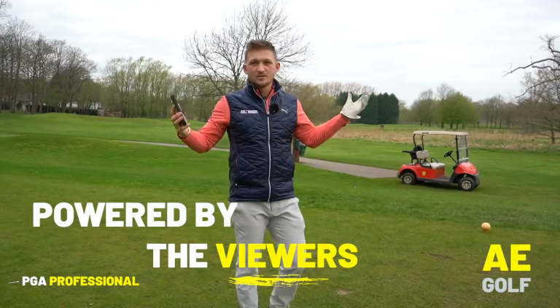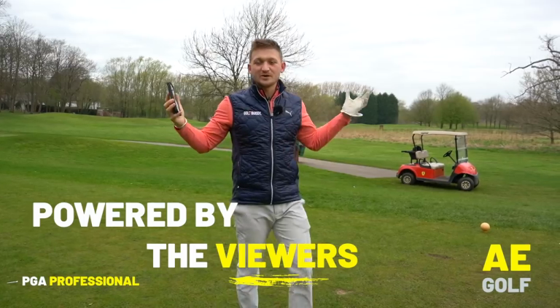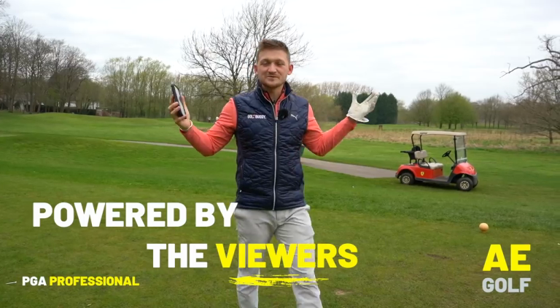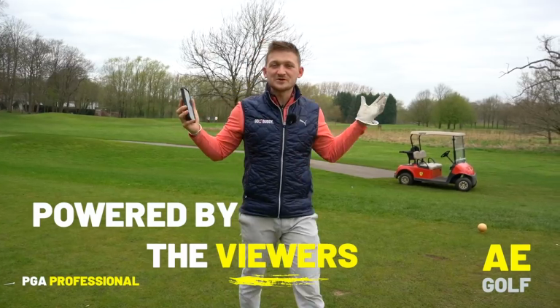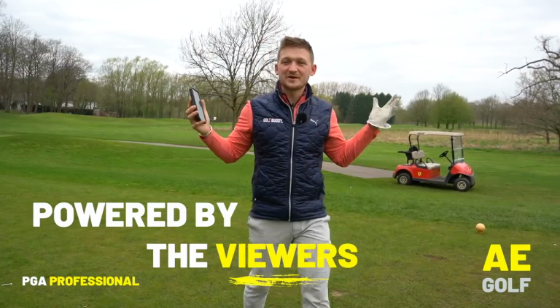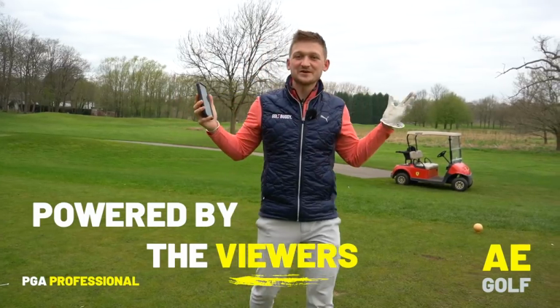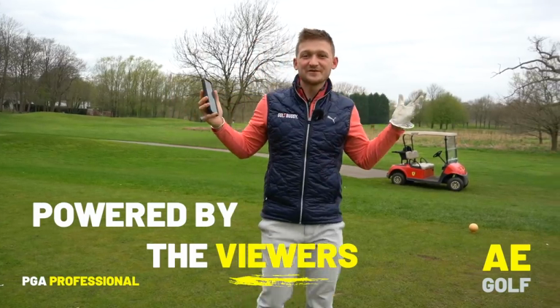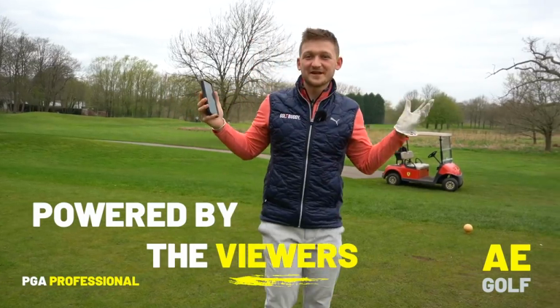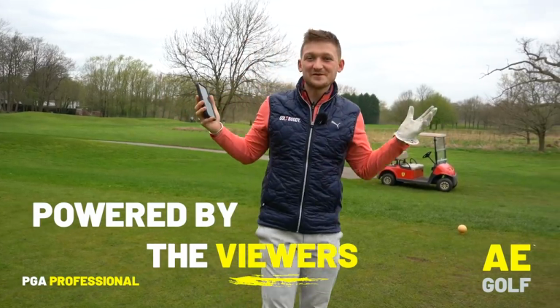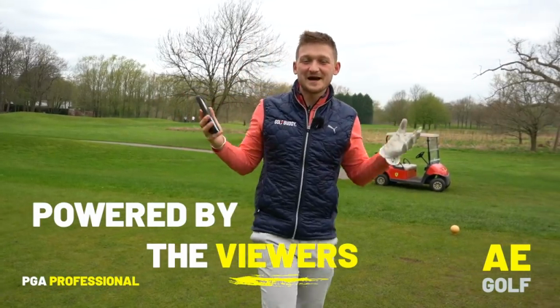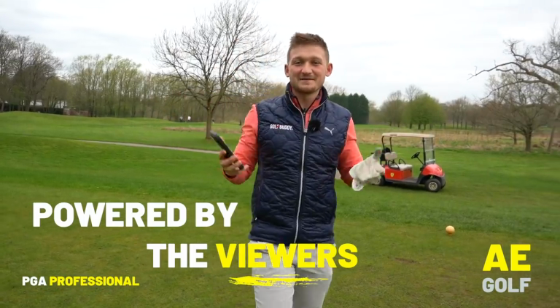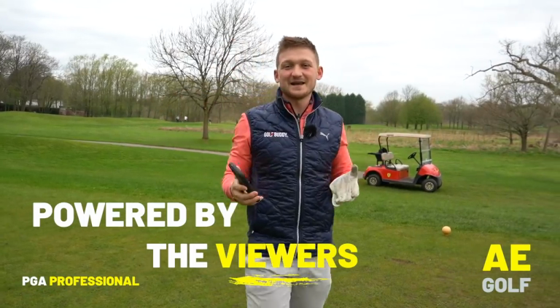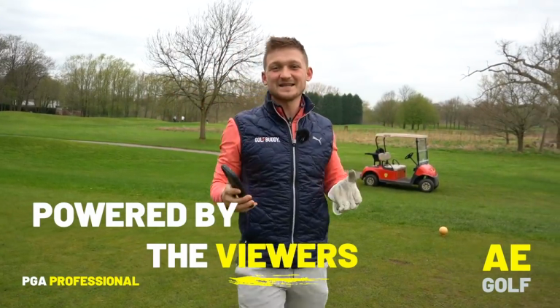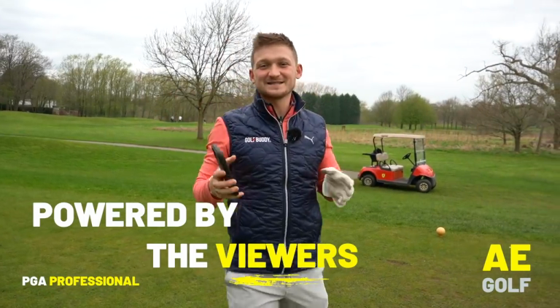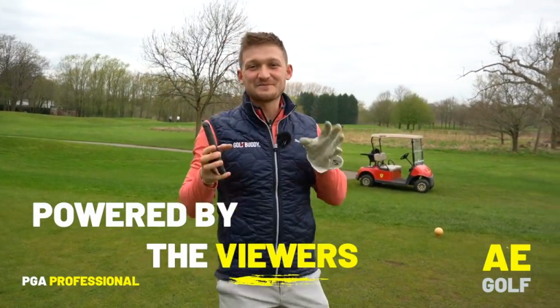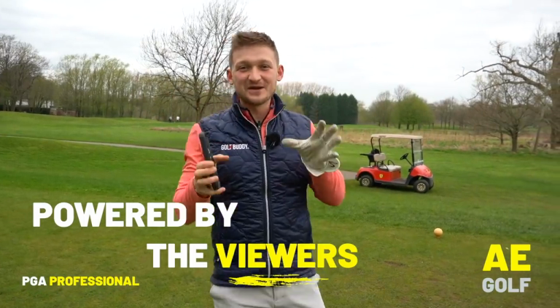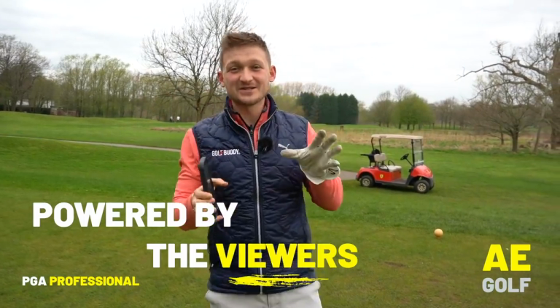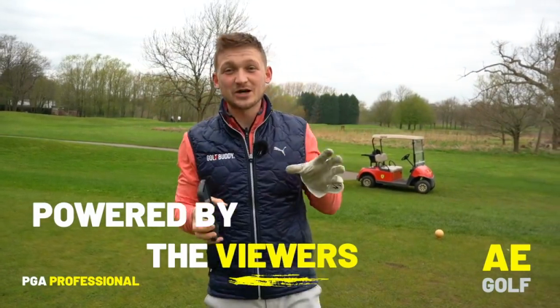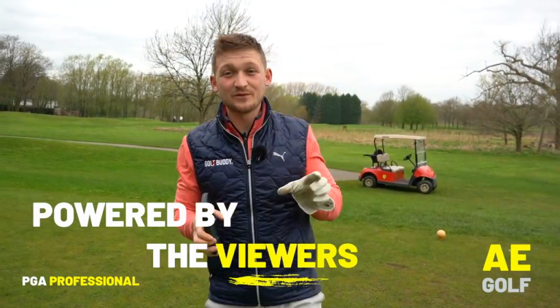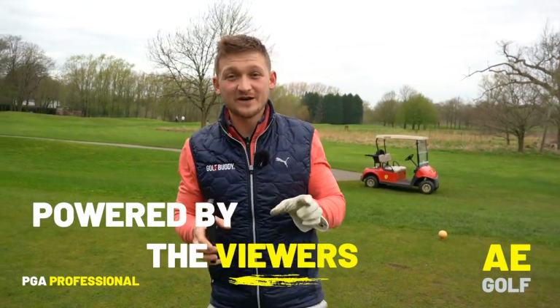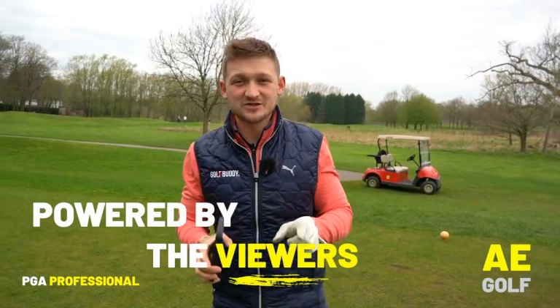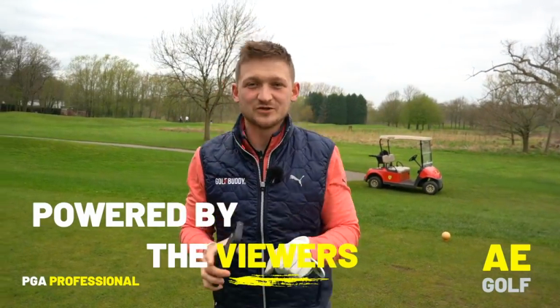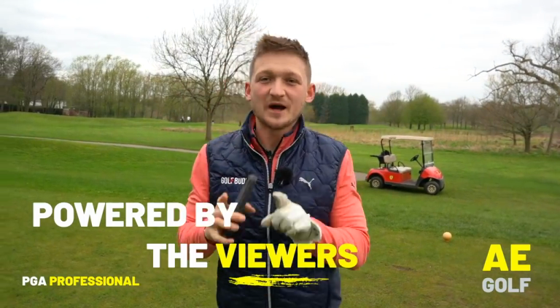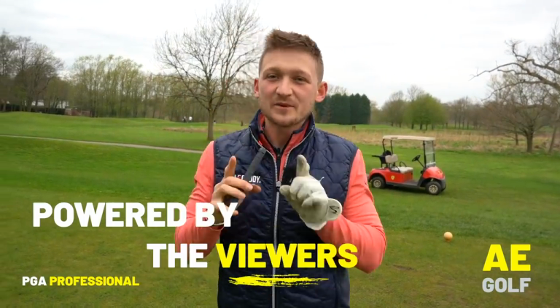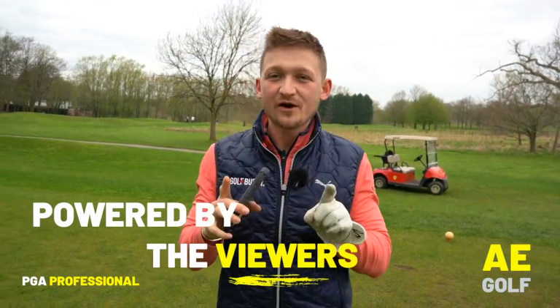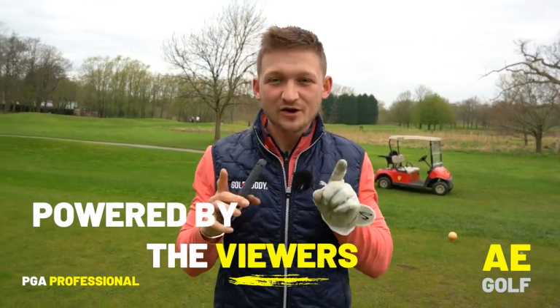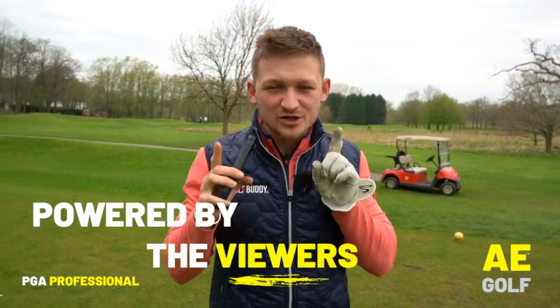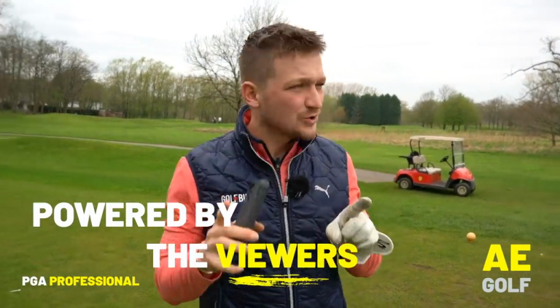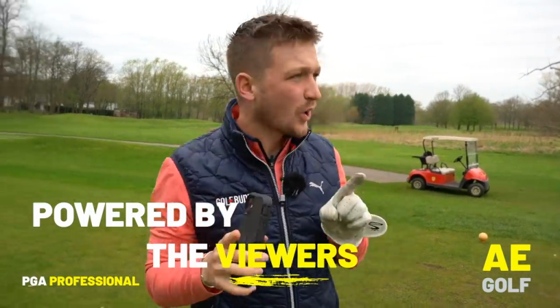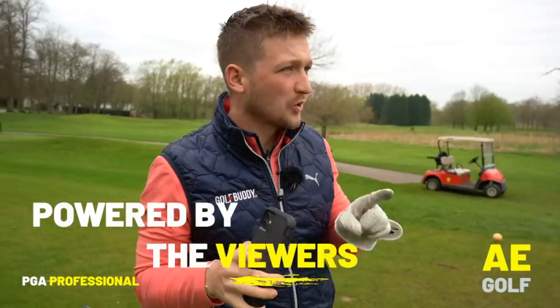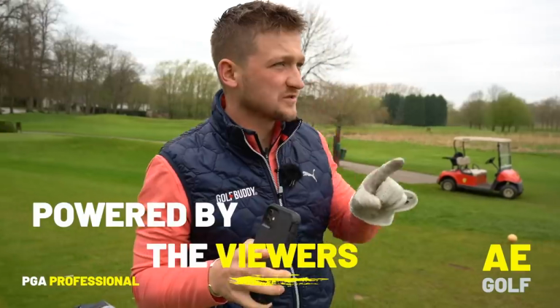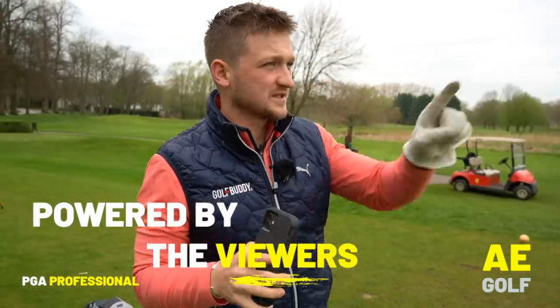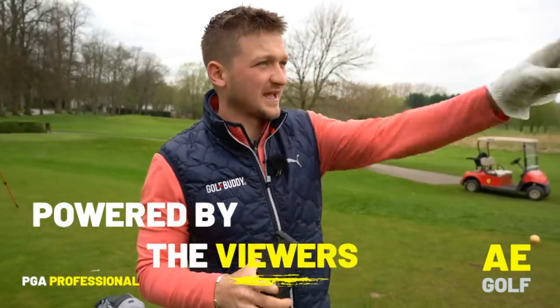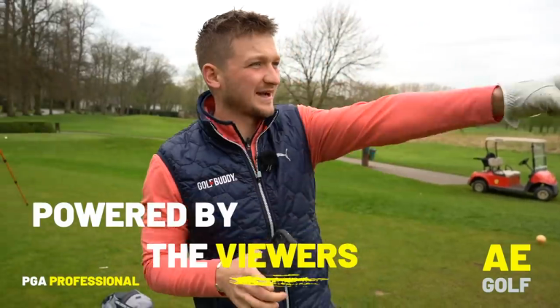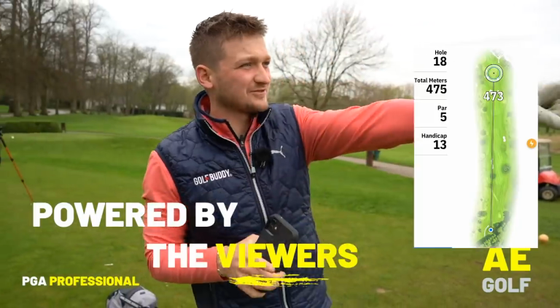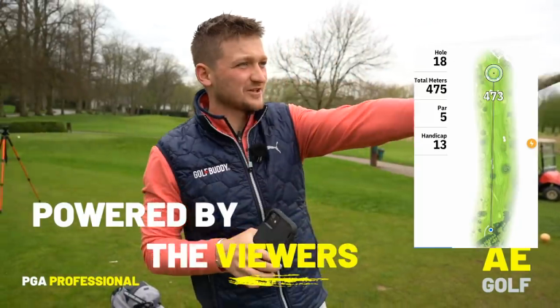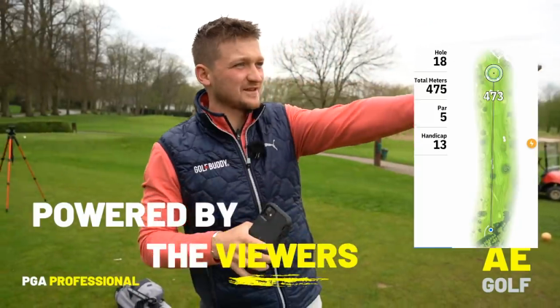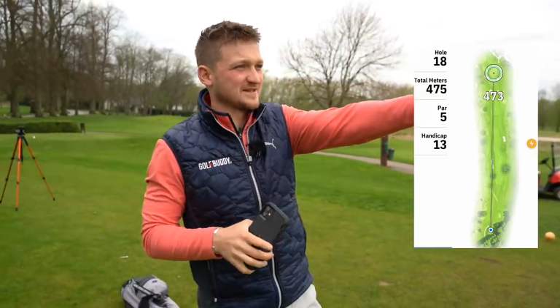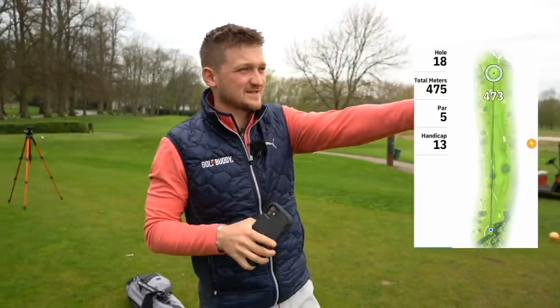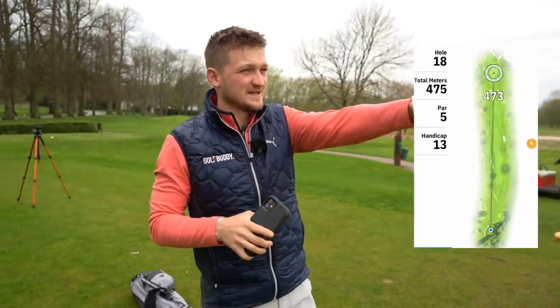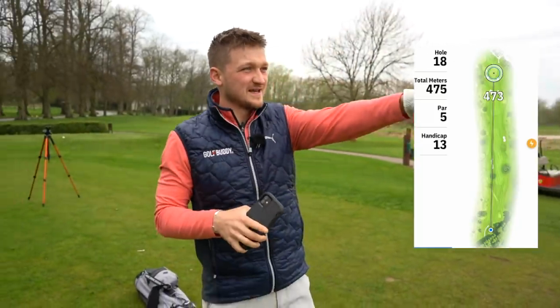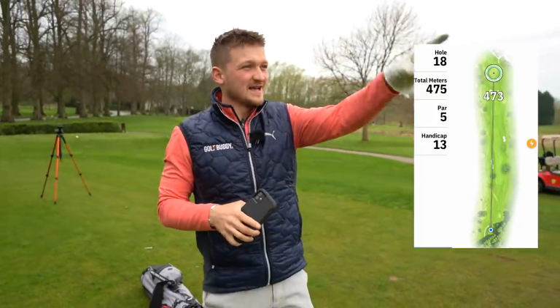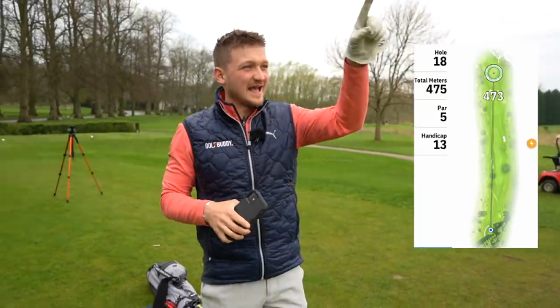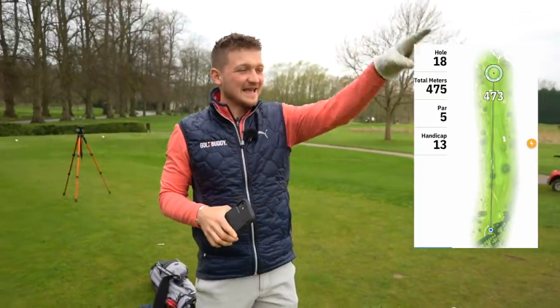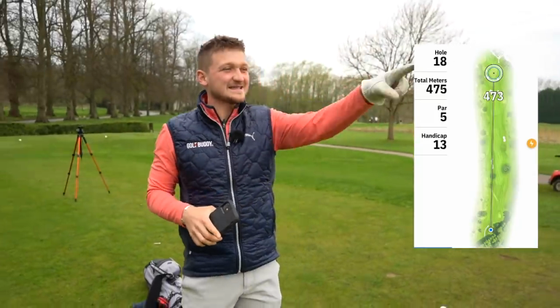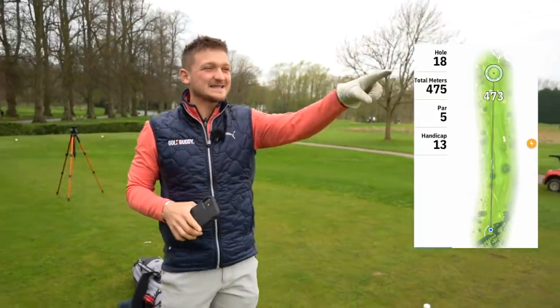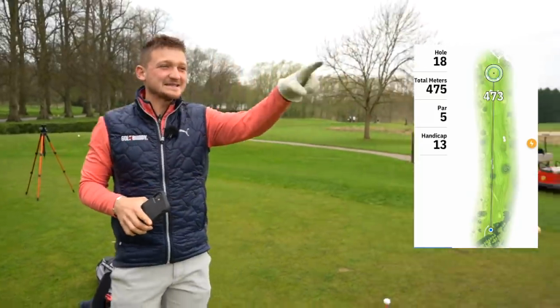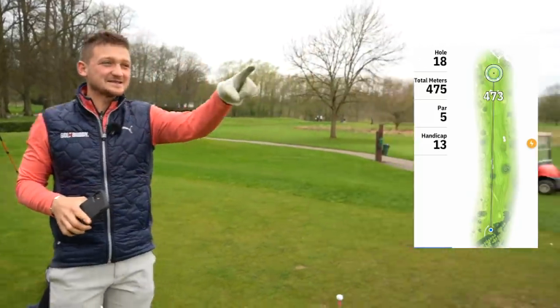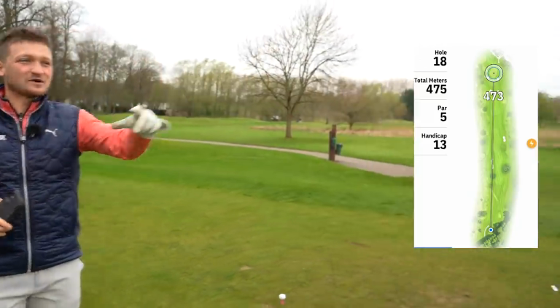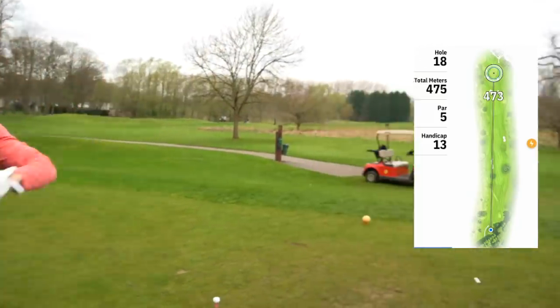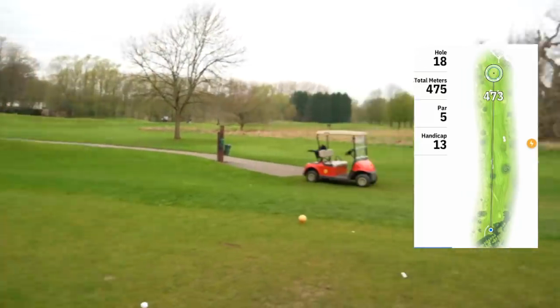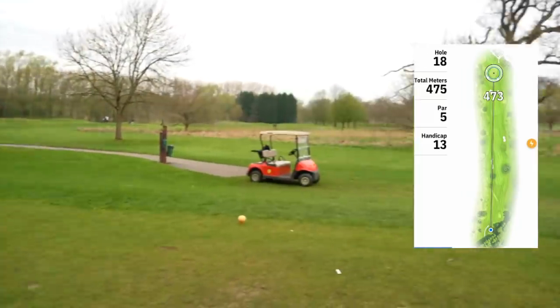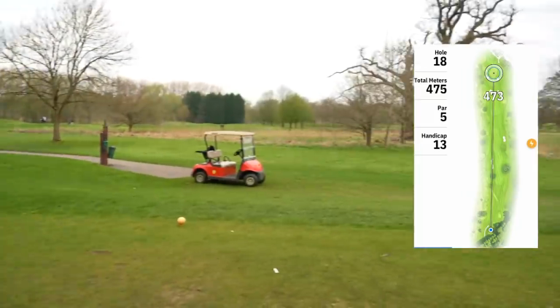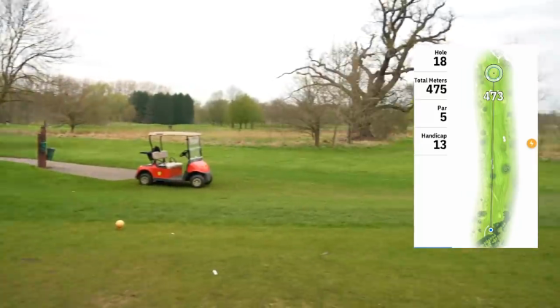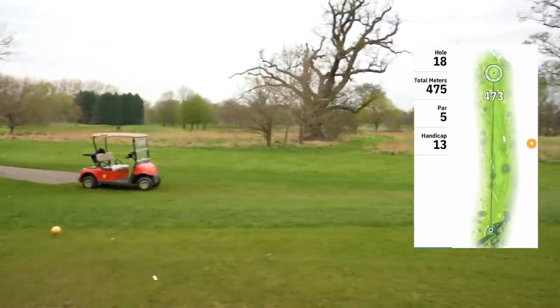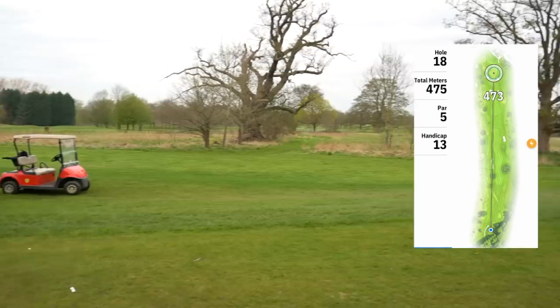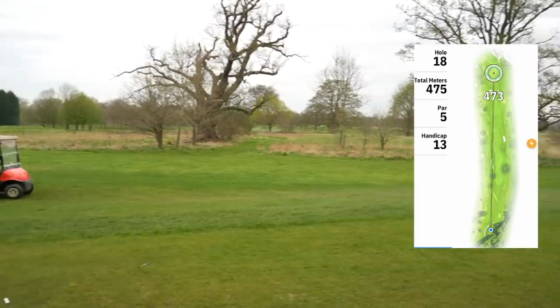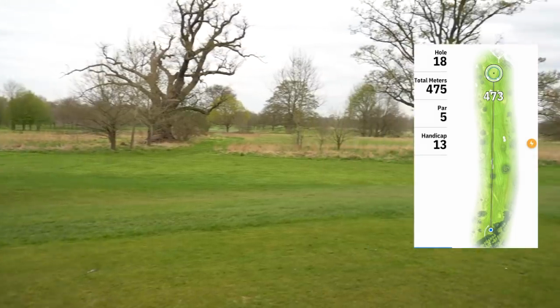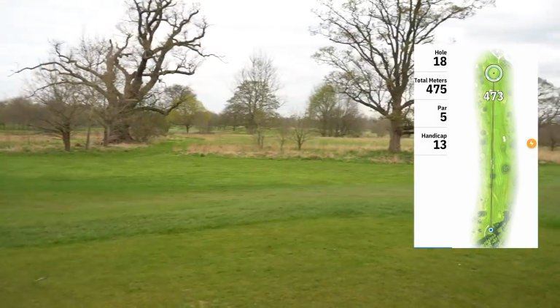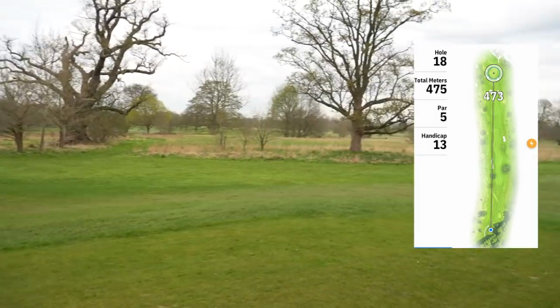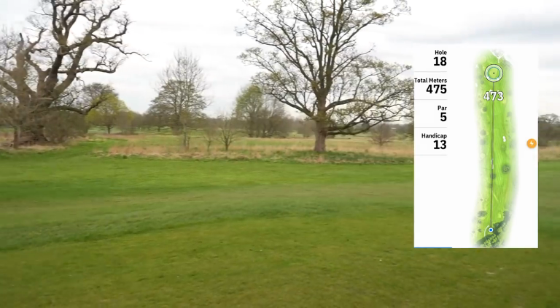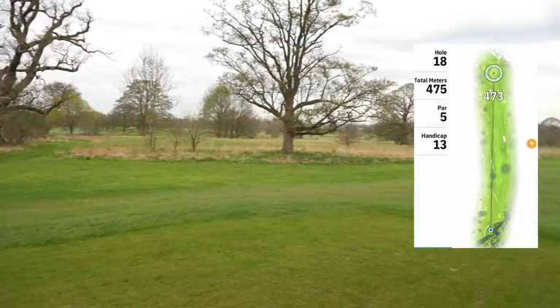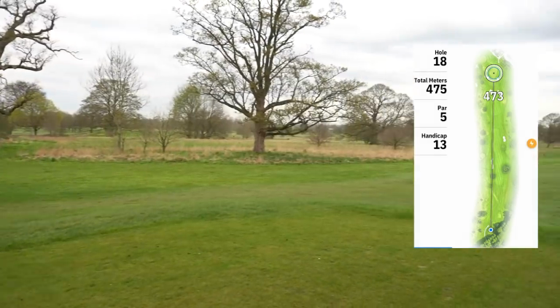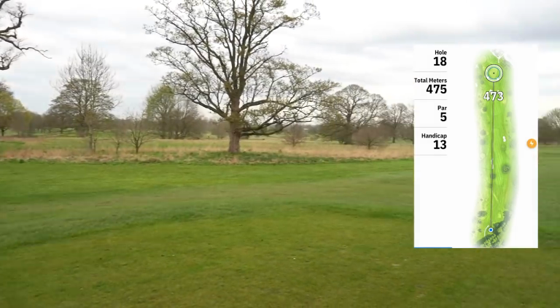Welcome to a brand new video. I'm Alex, I'm a PGA Golf professional, and we are on a new hole today. Have a look at this — the 18th at Mottram Hall. What a finisher.